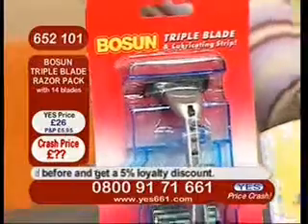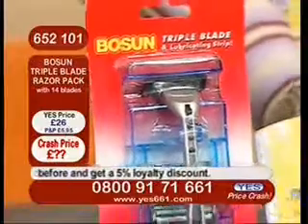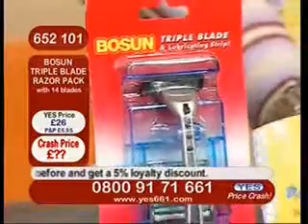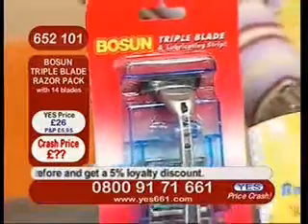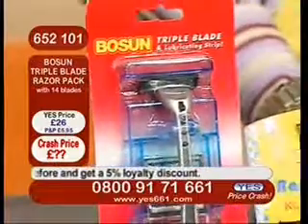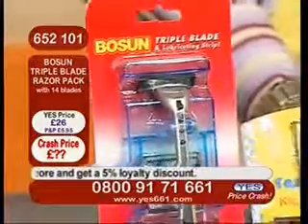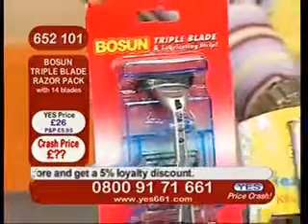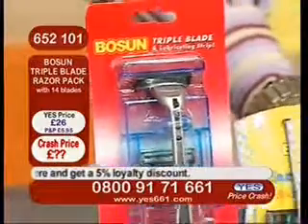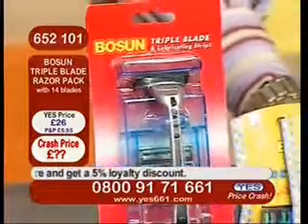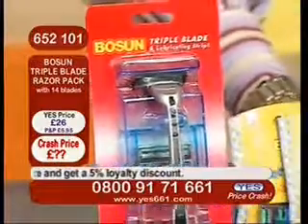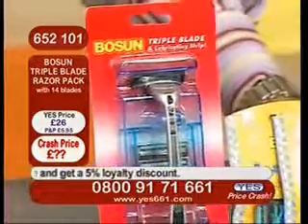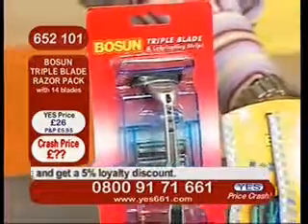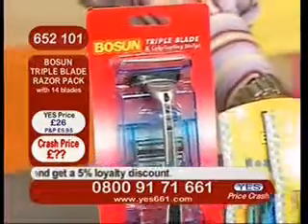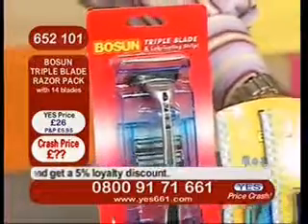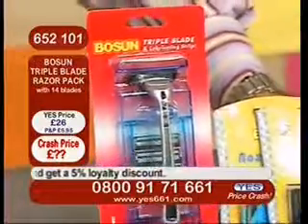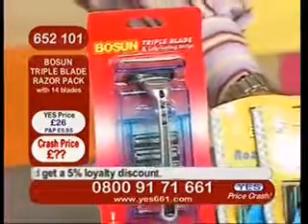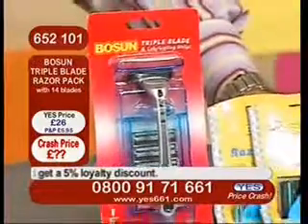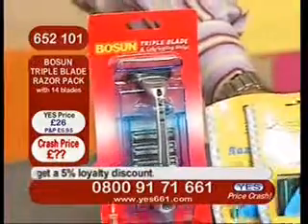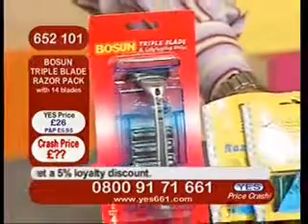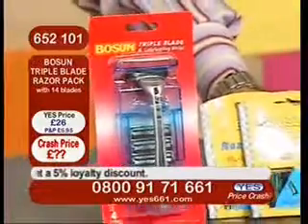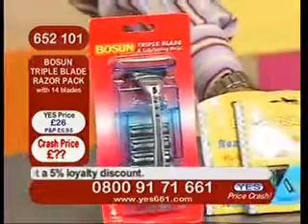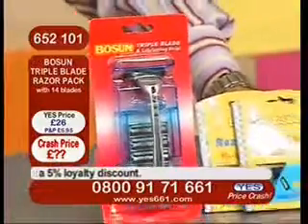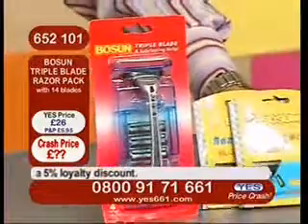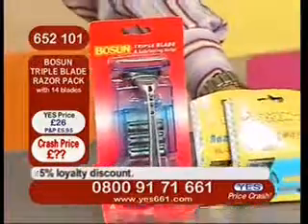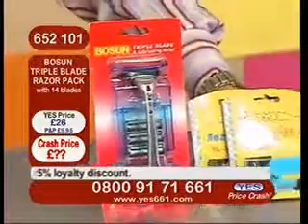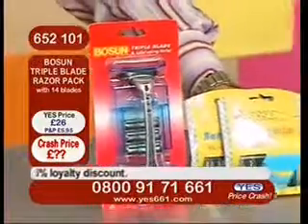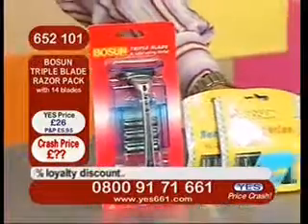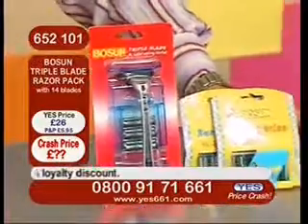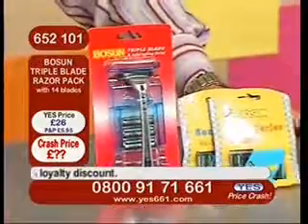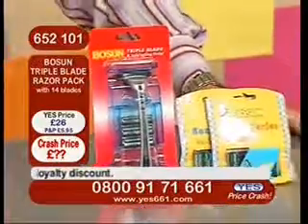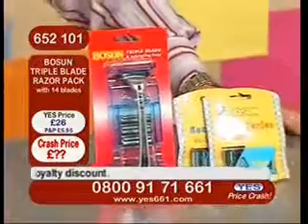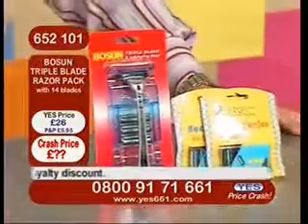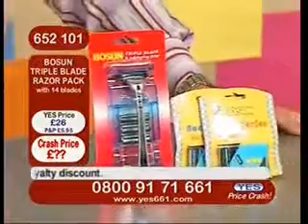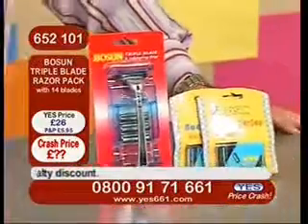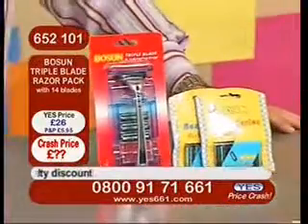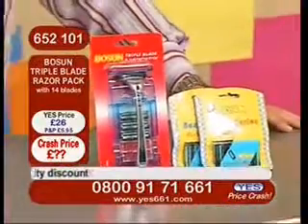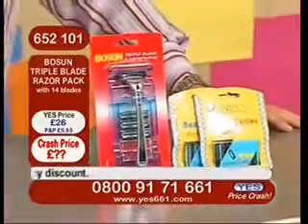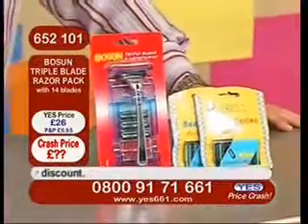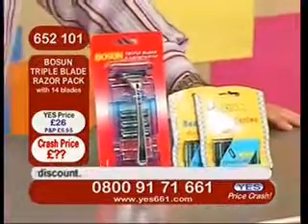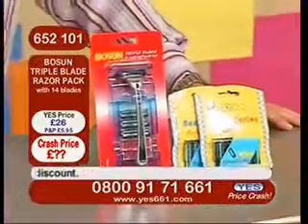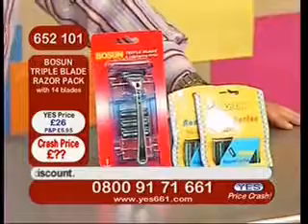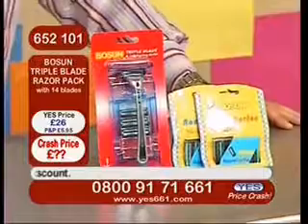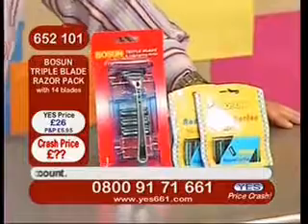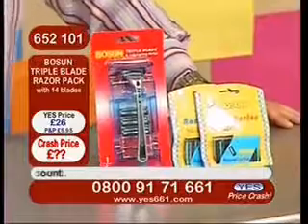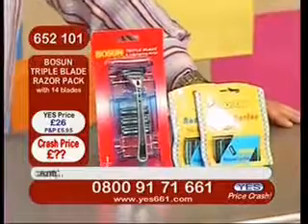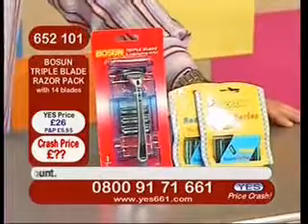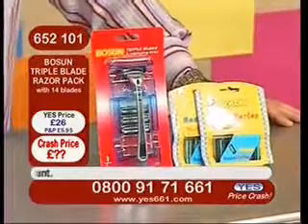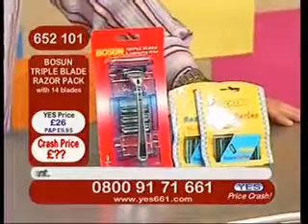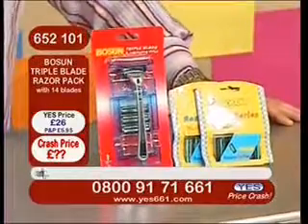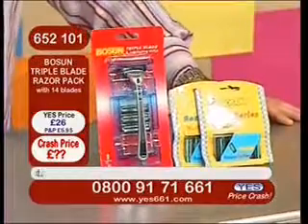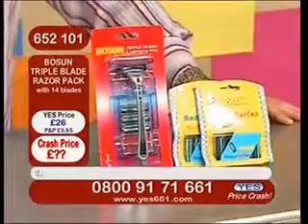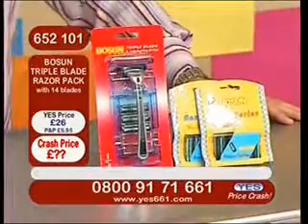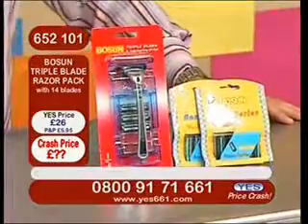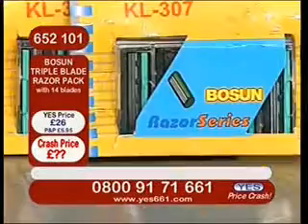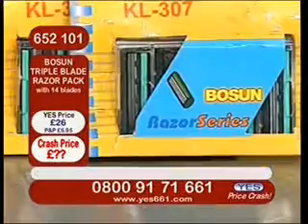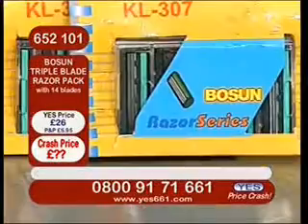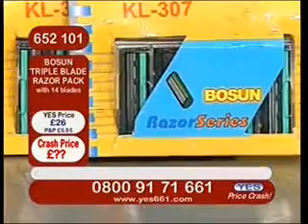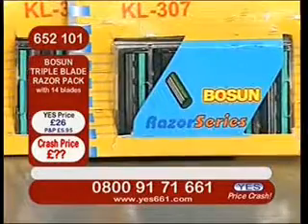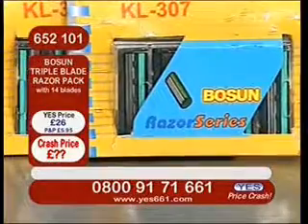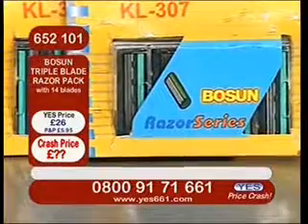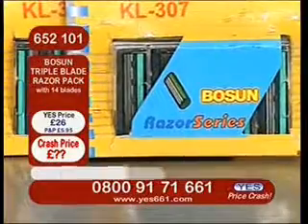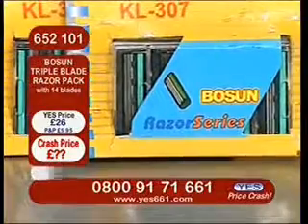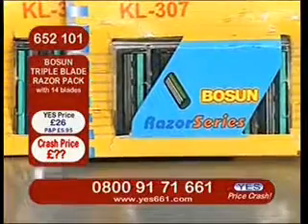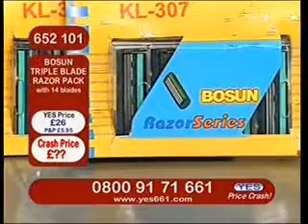This is the Bosun Triple Blade Razor Pack with 14 blades, £26. And I've got to tell you, this item is so popular.